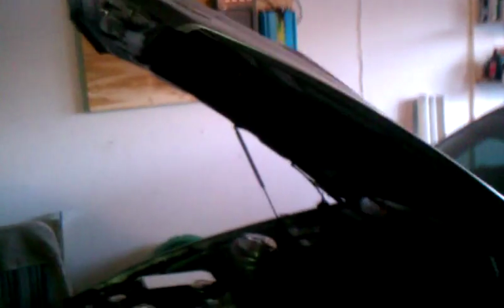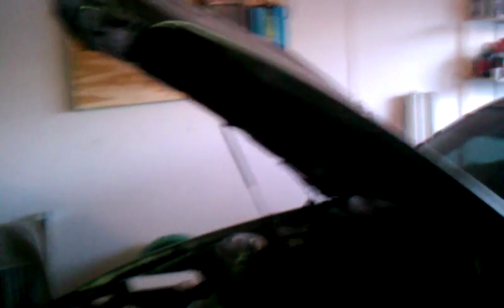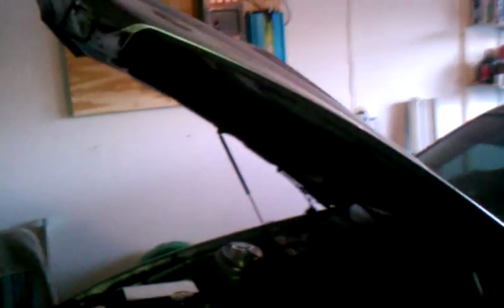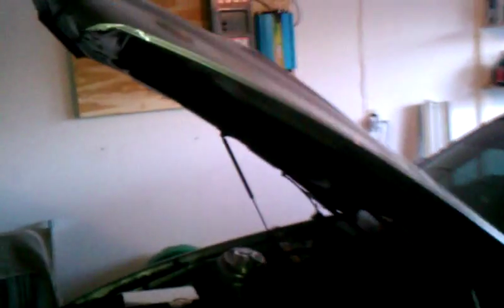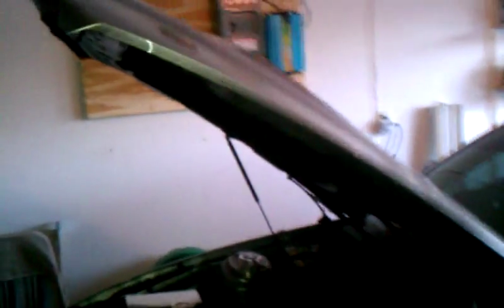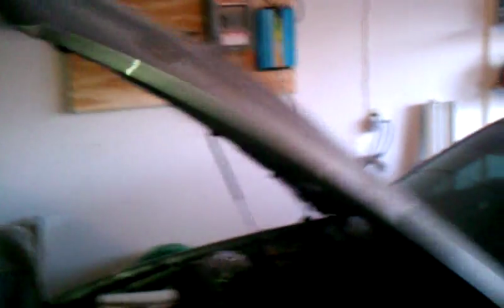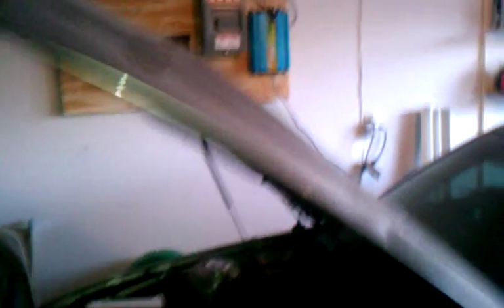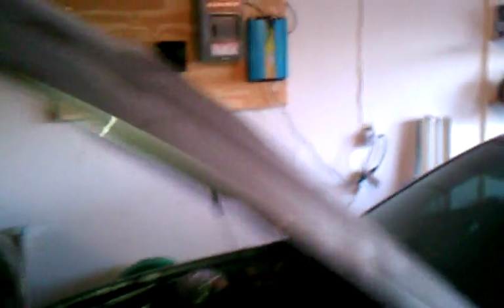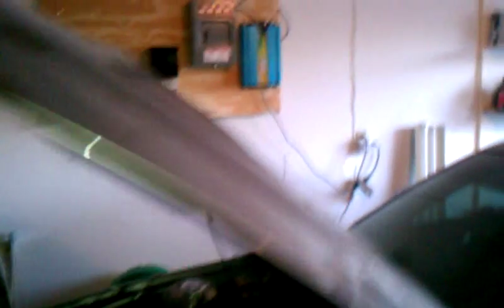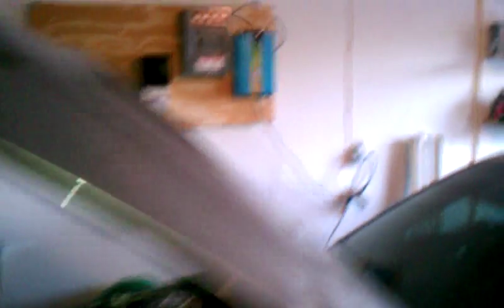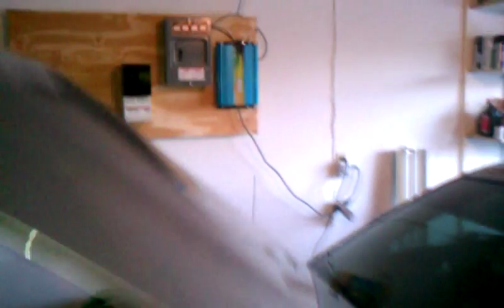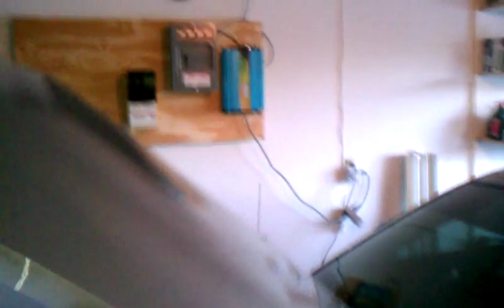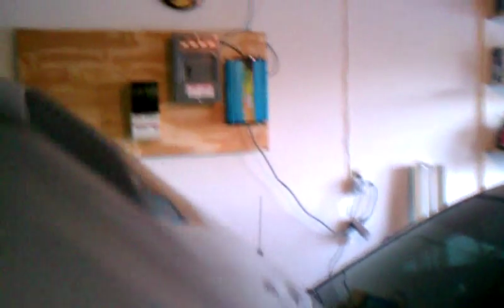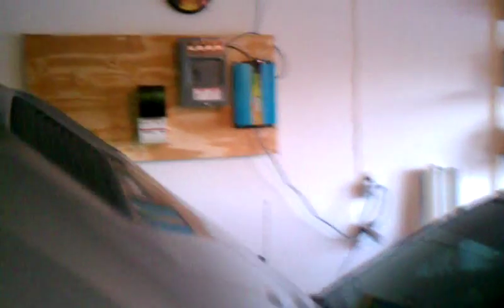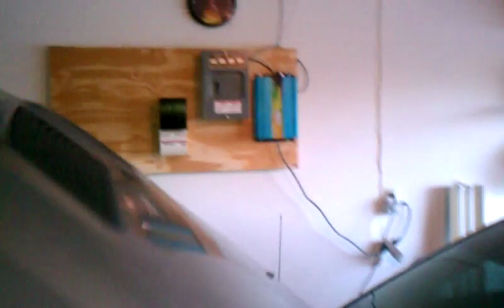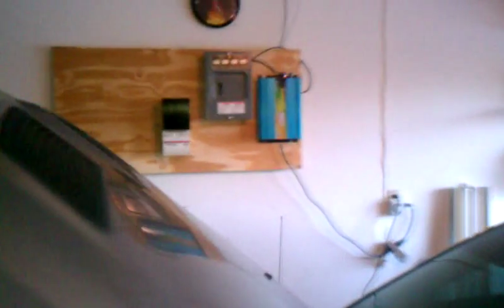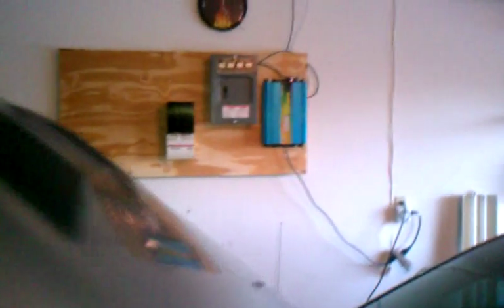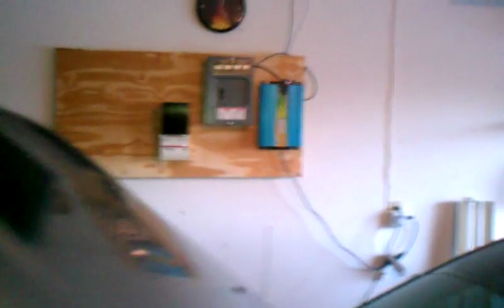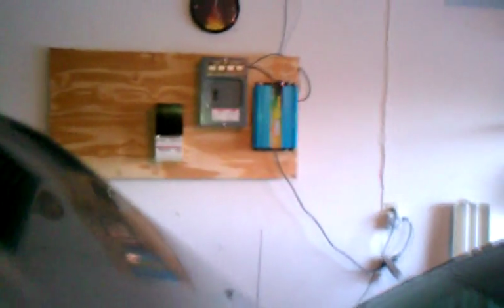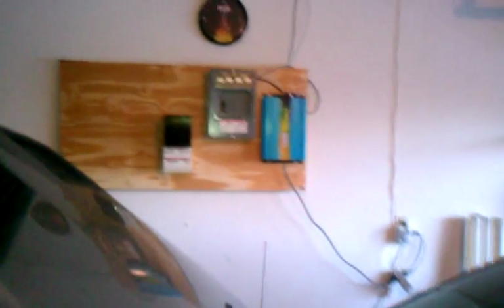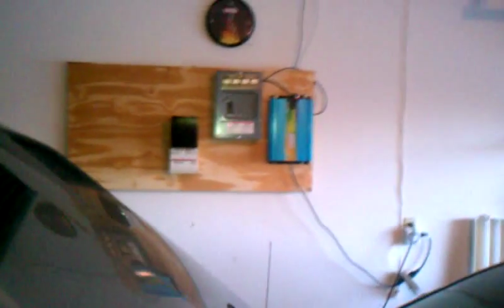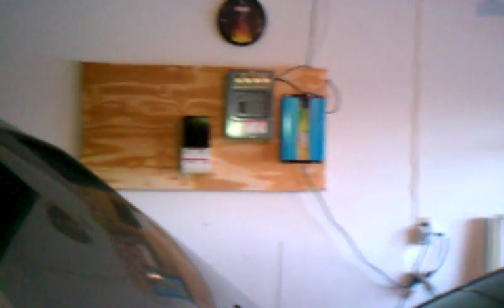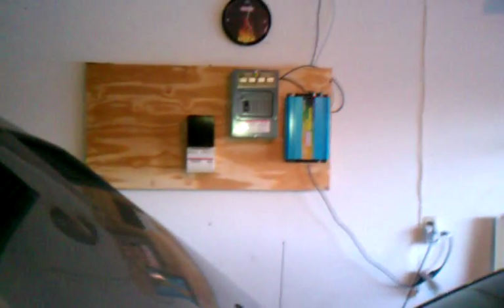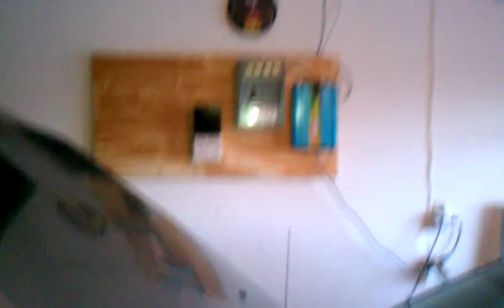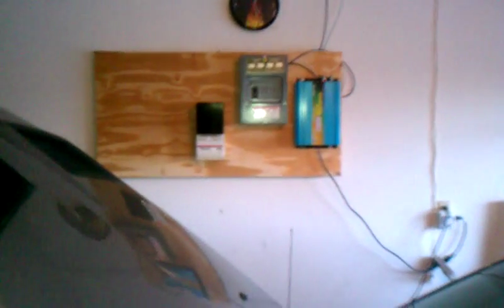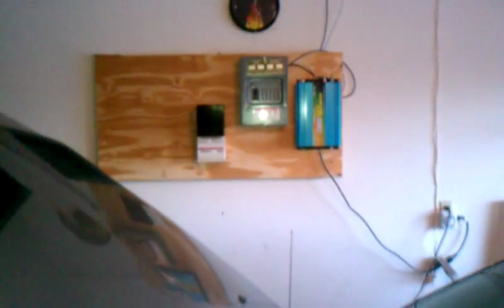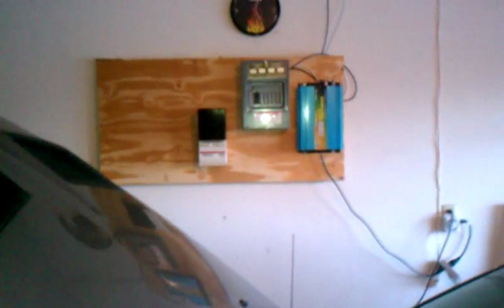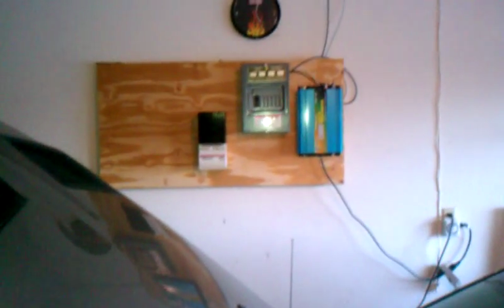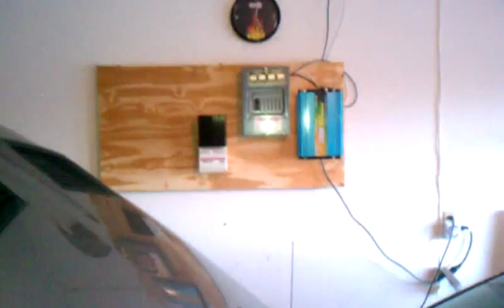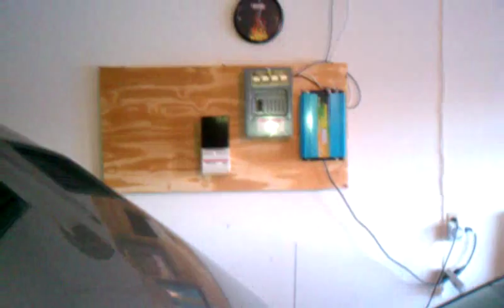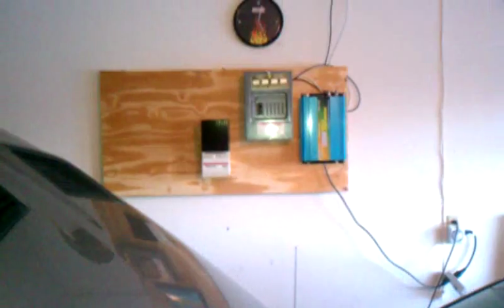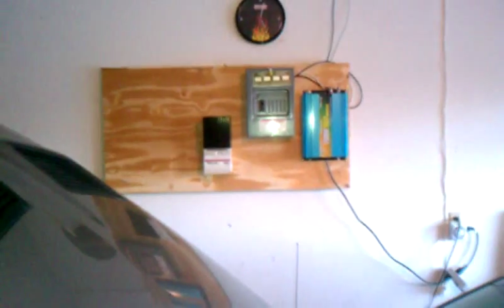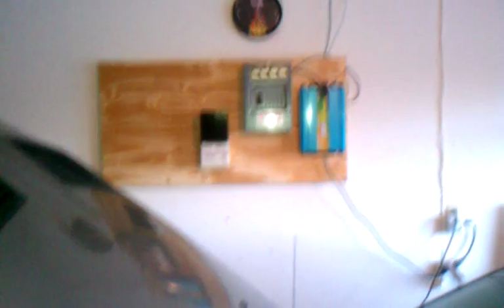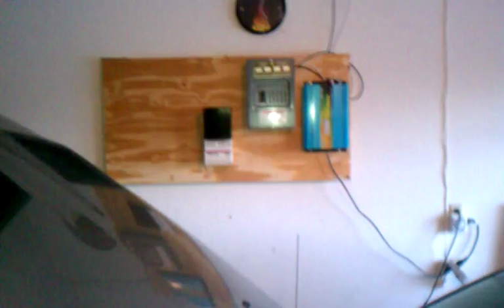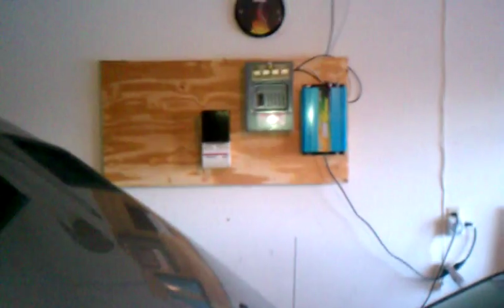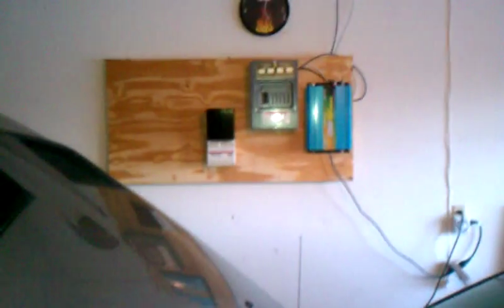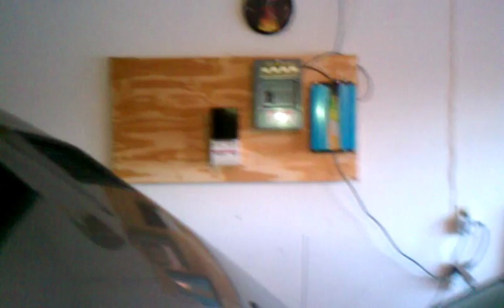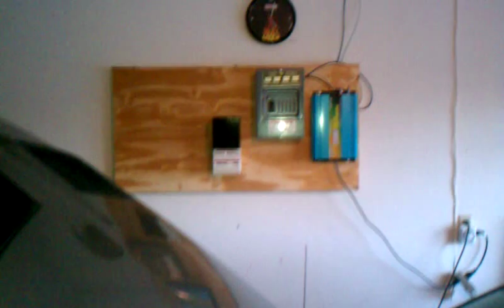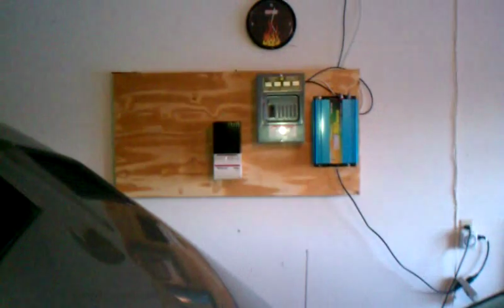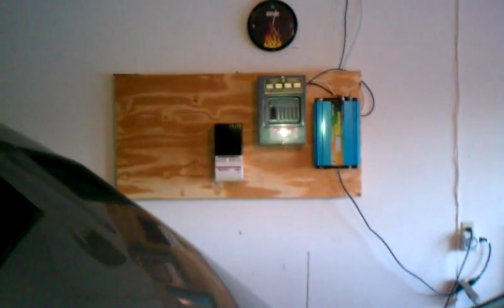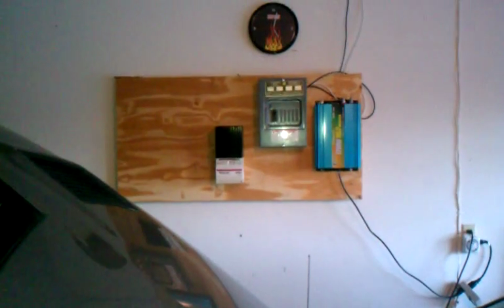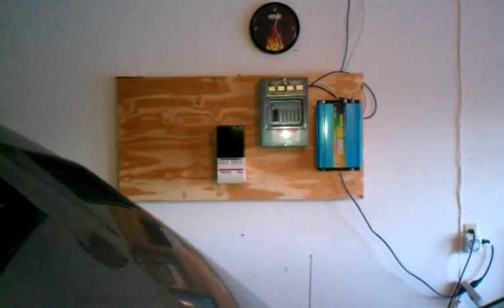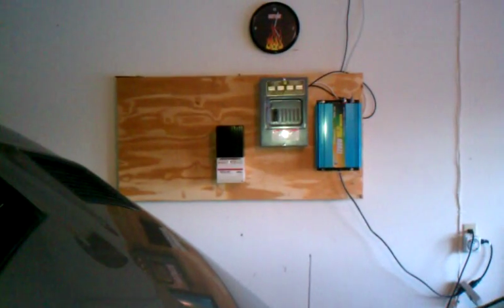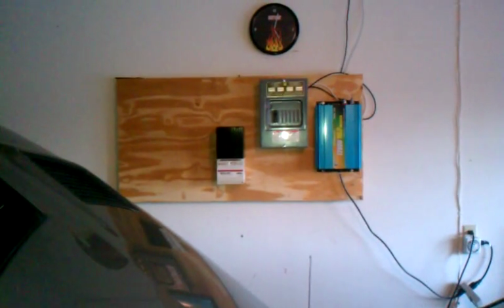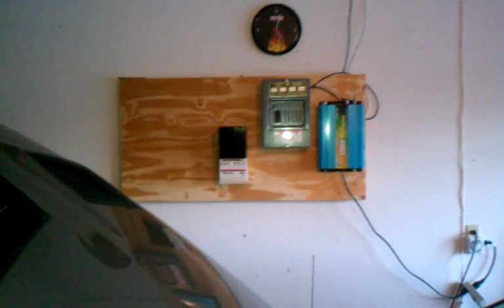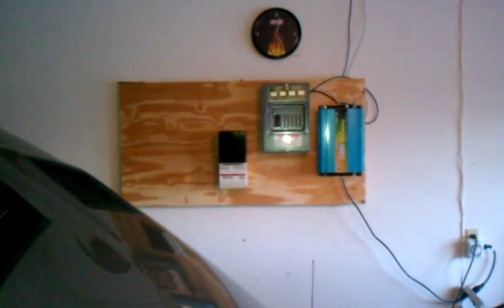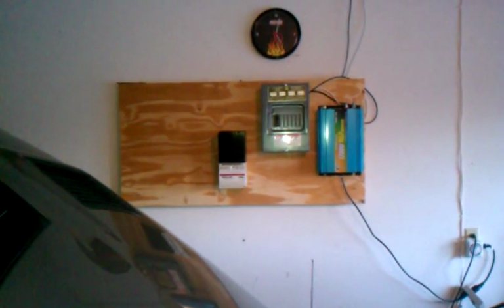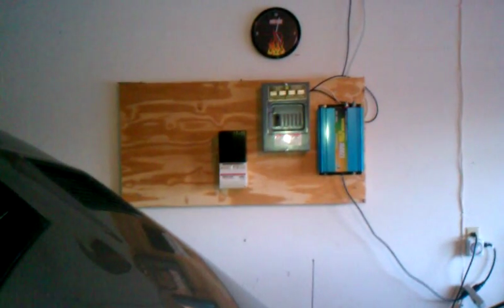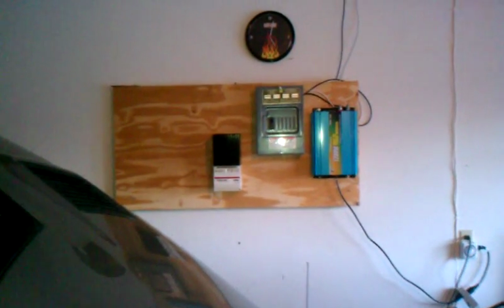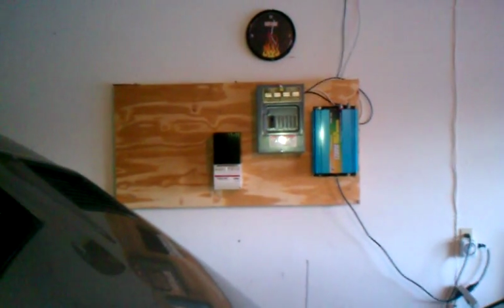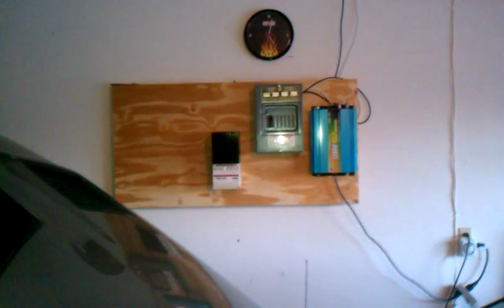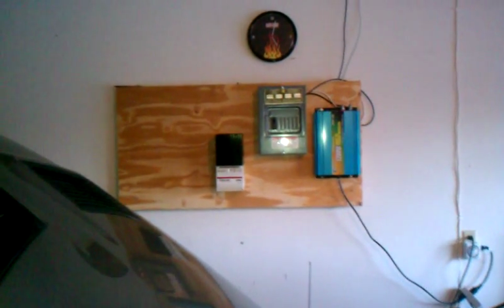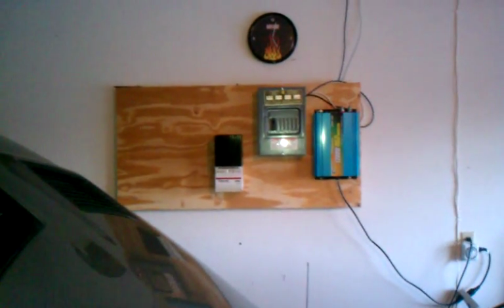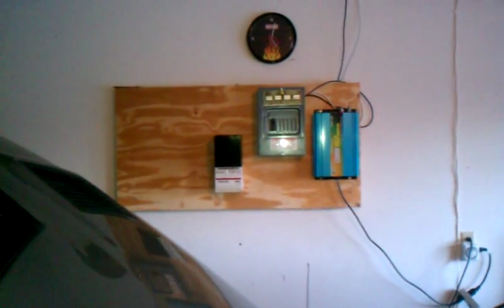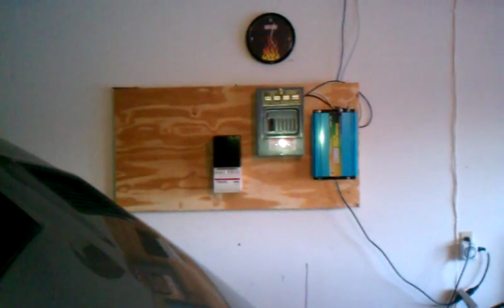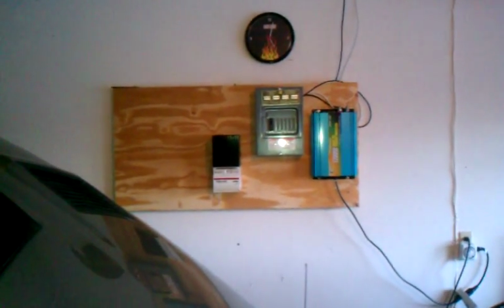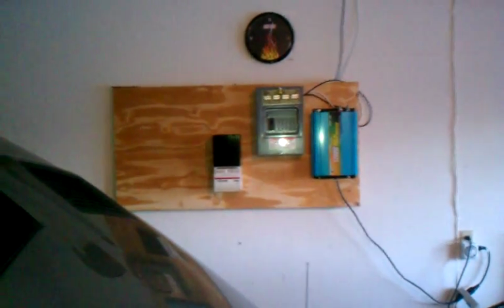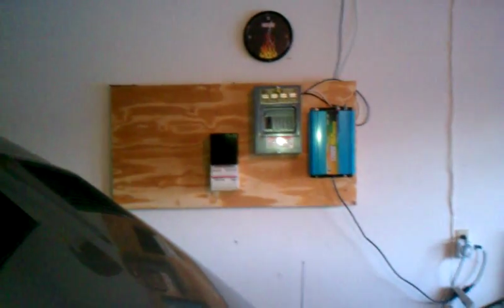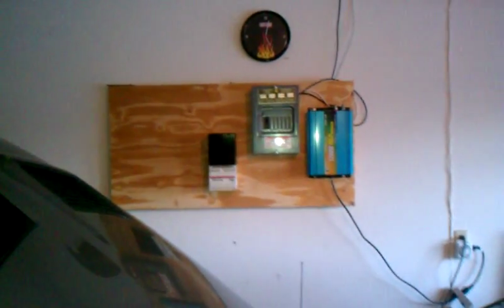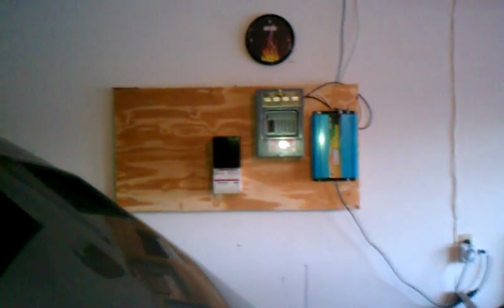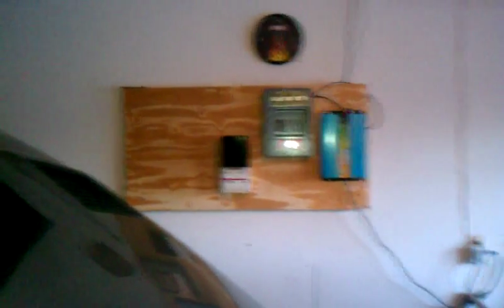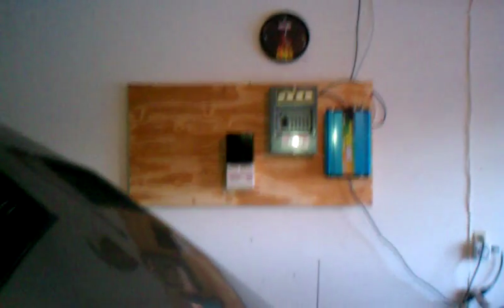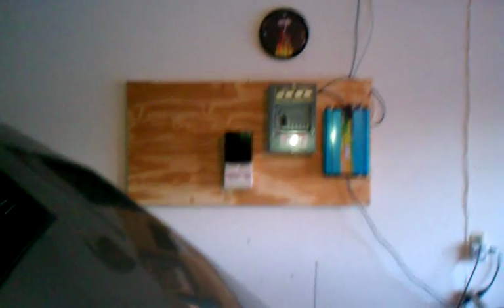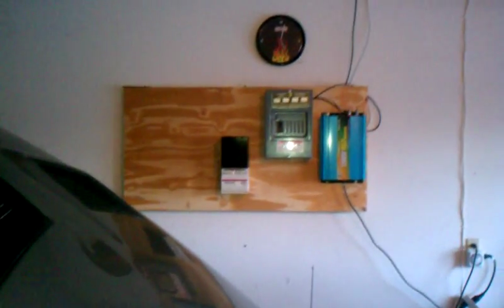The Earth Killer and the Earth Saver. Alright, I'm going to install the inverter and I'll do a short video of that.